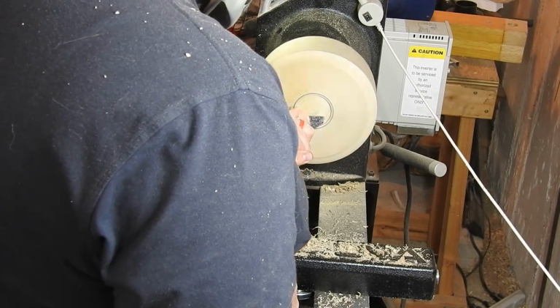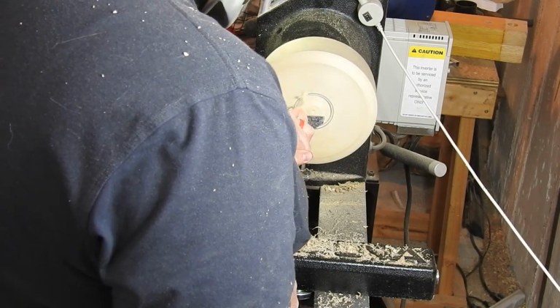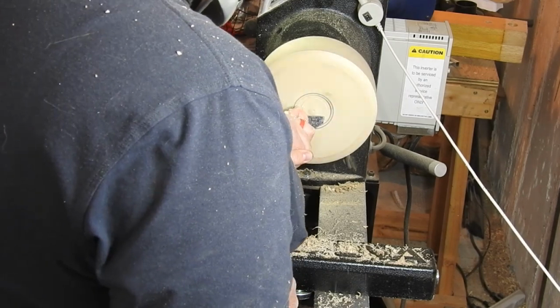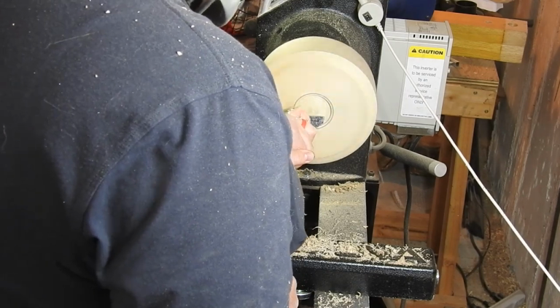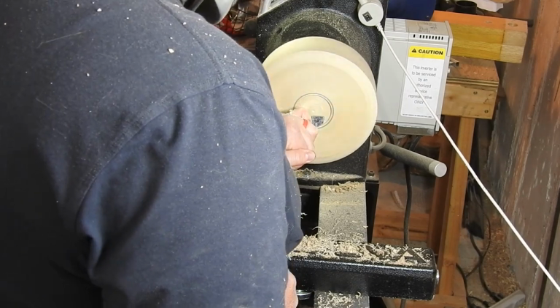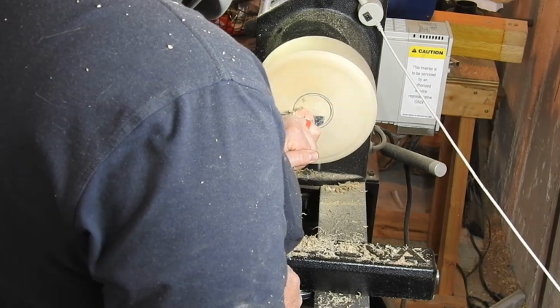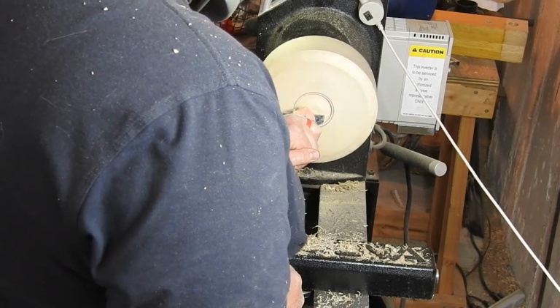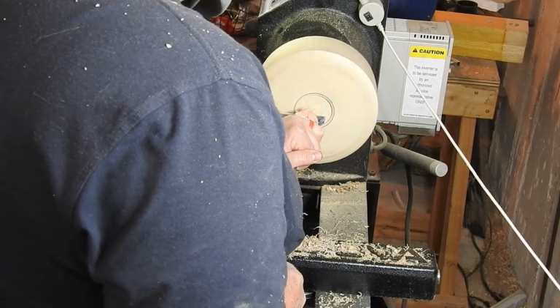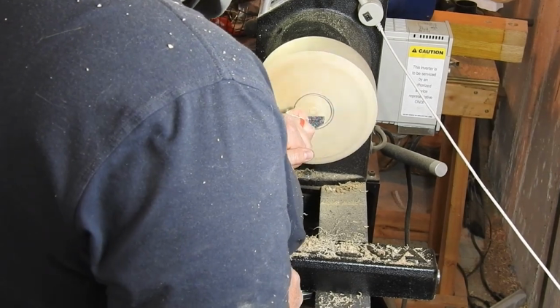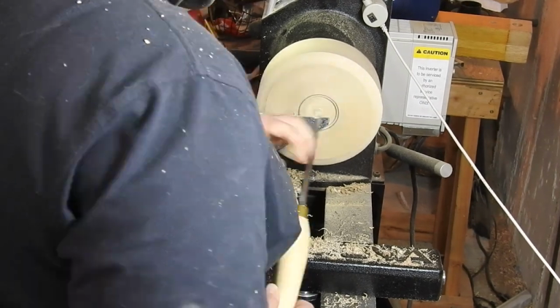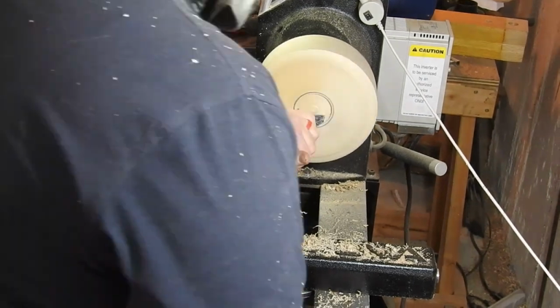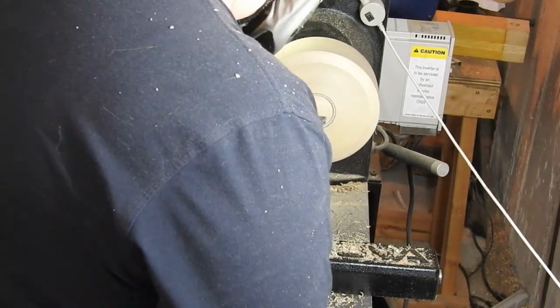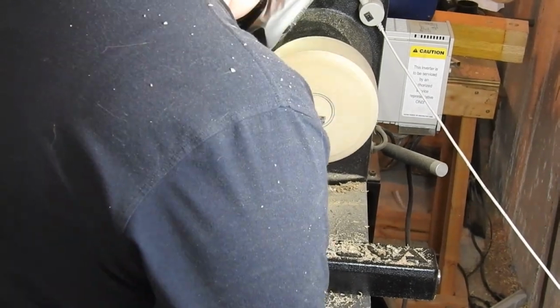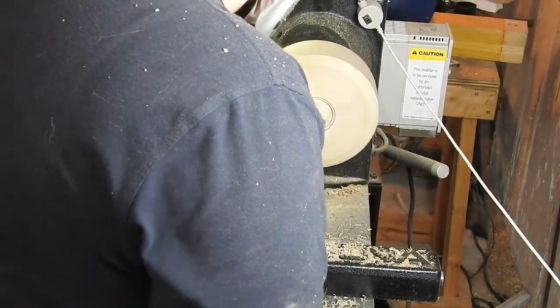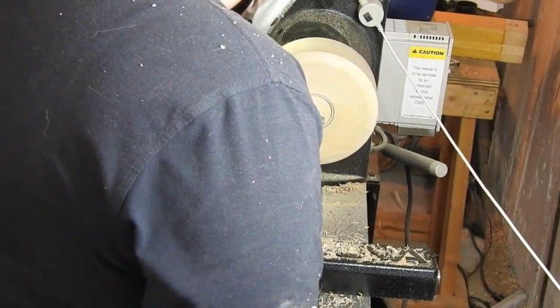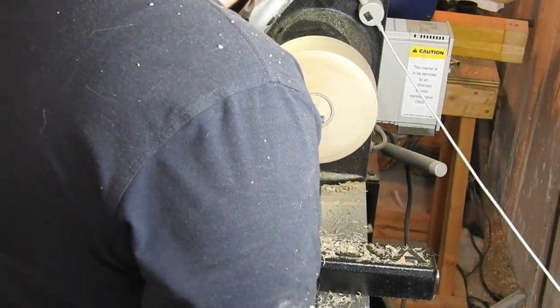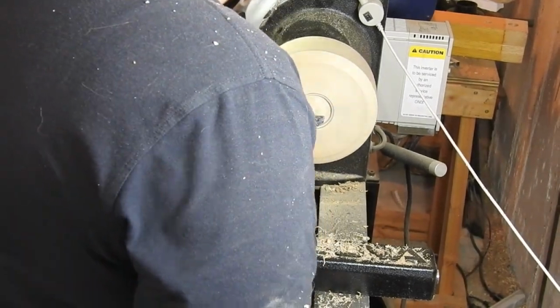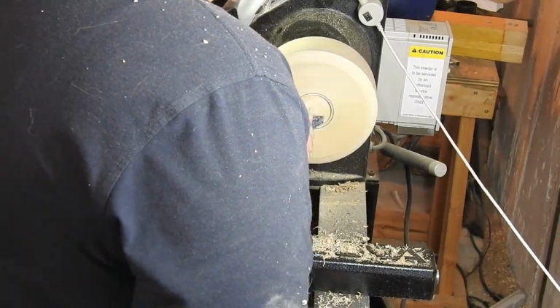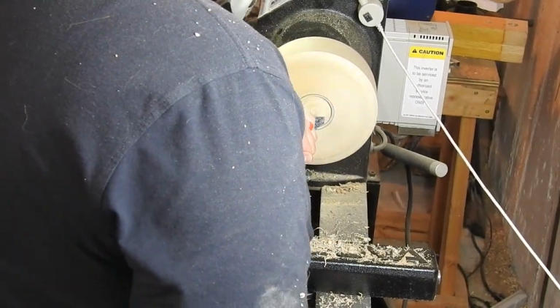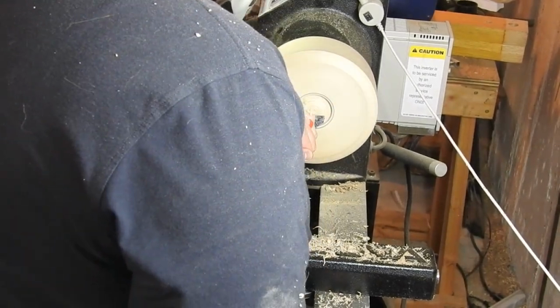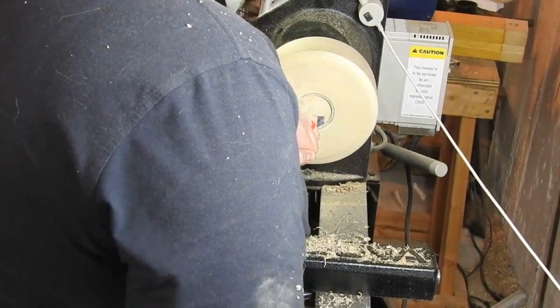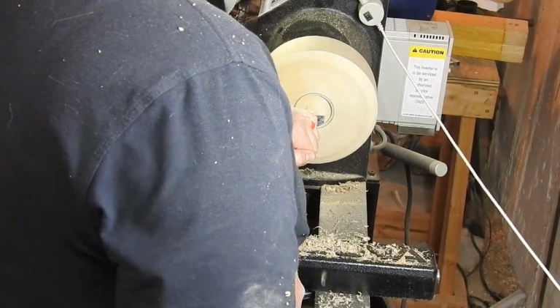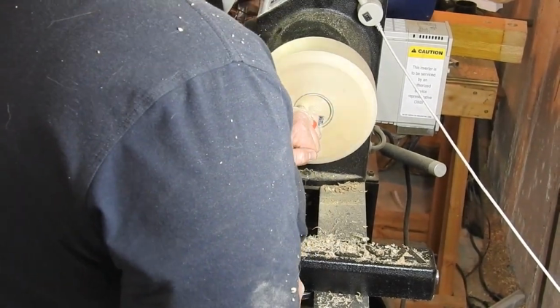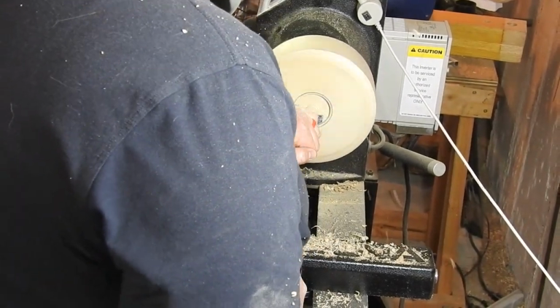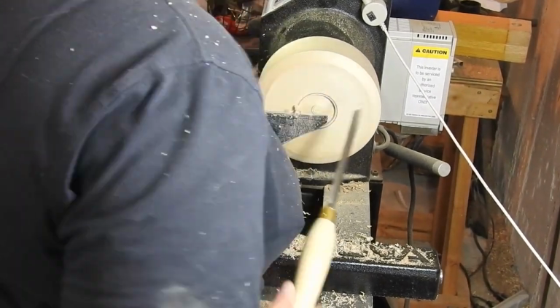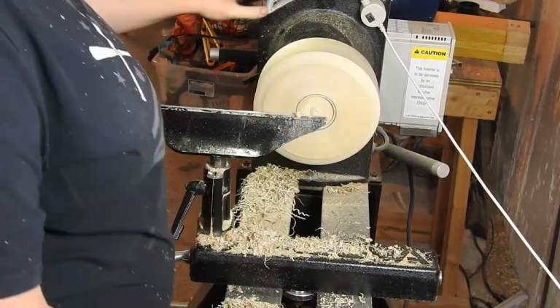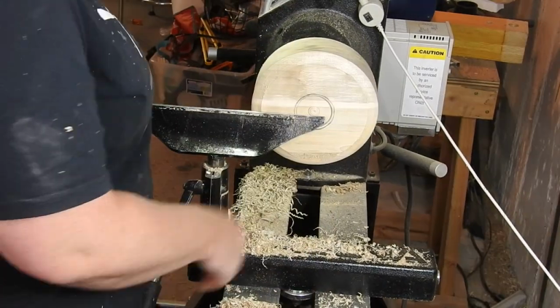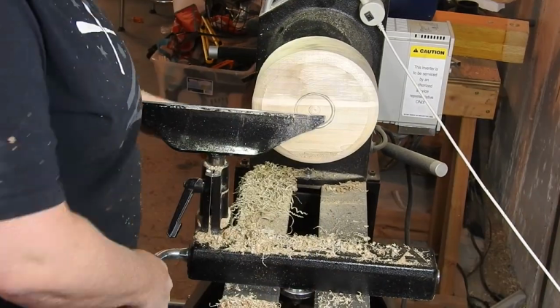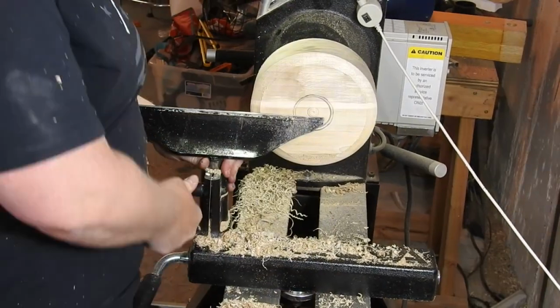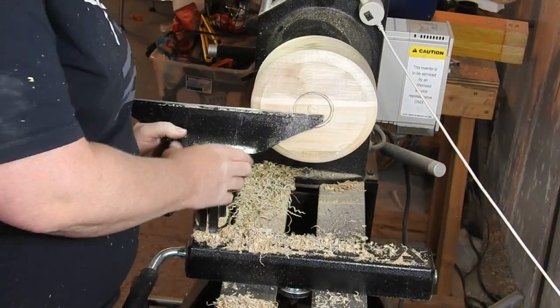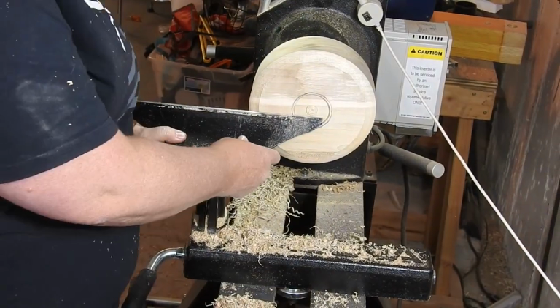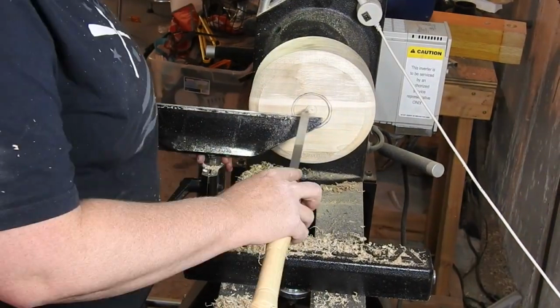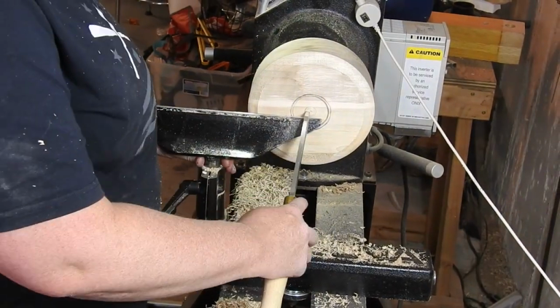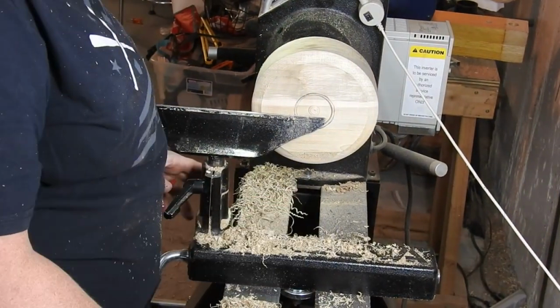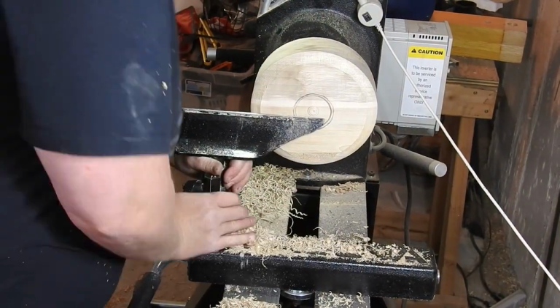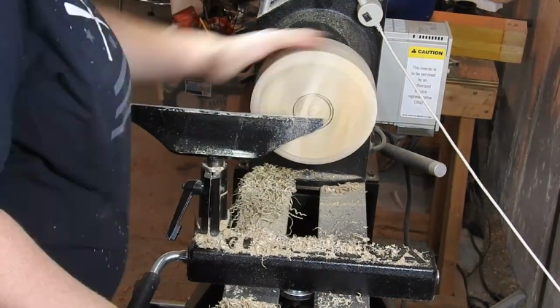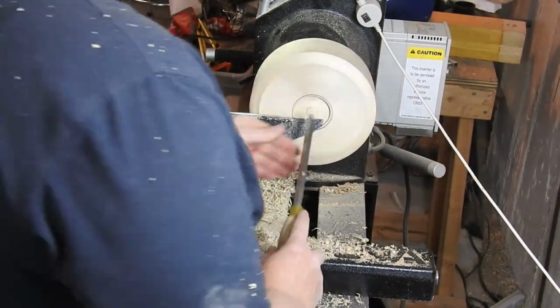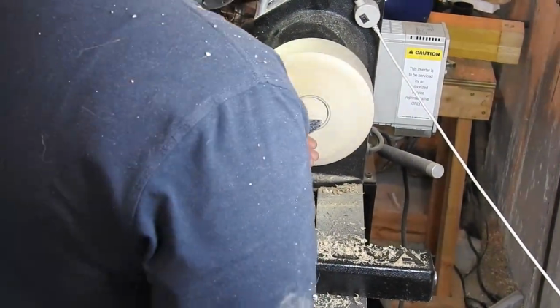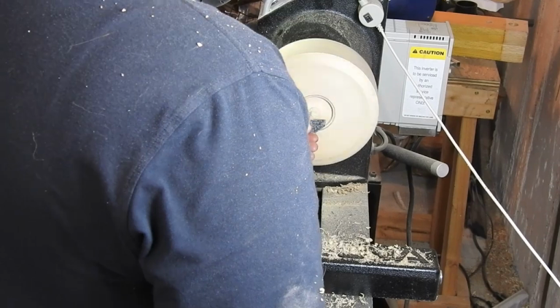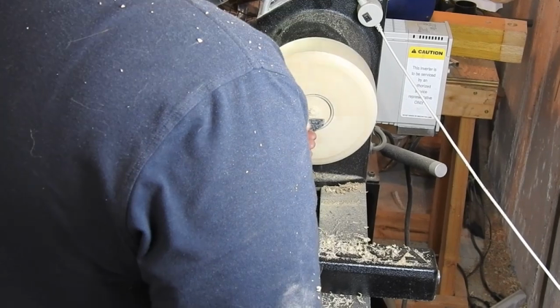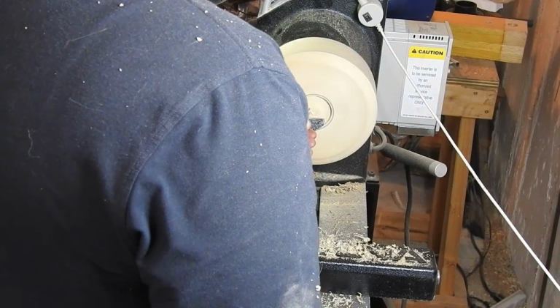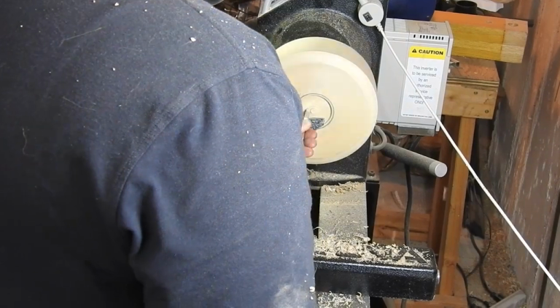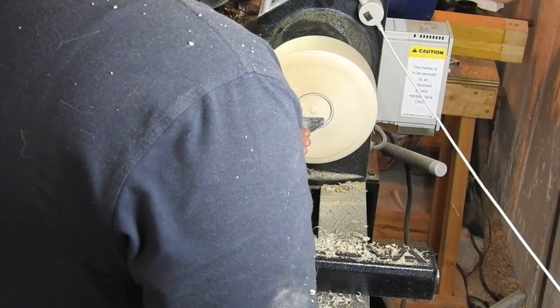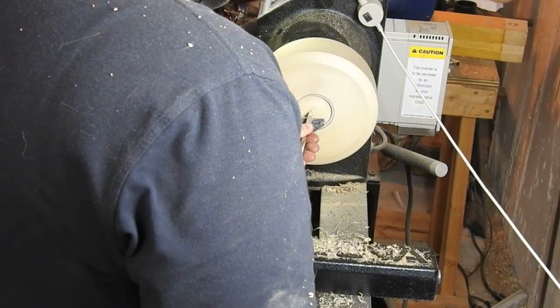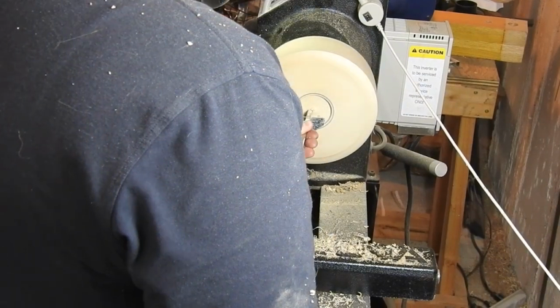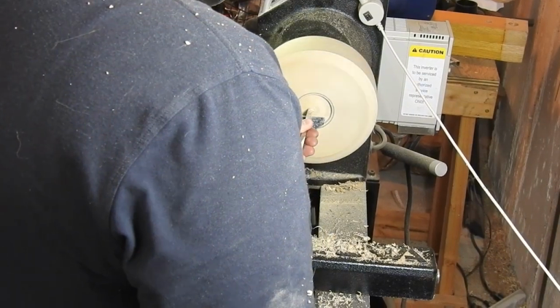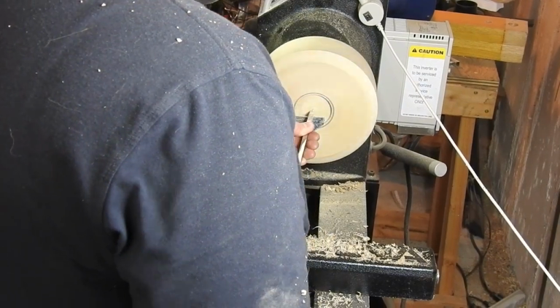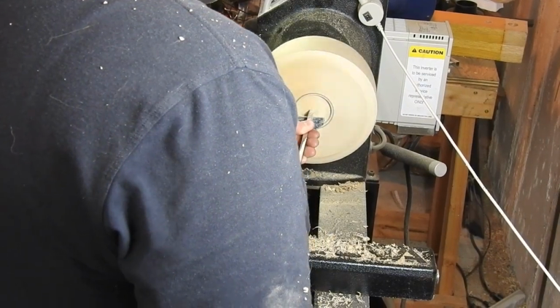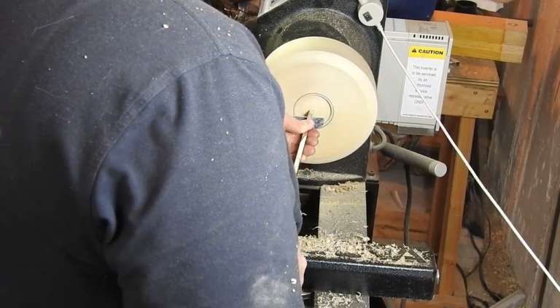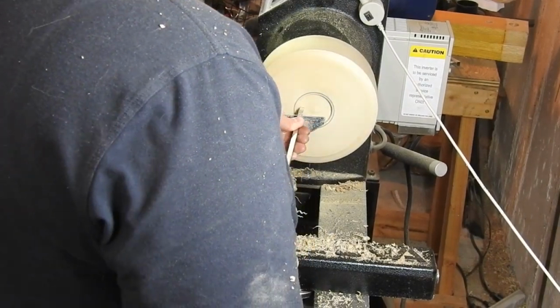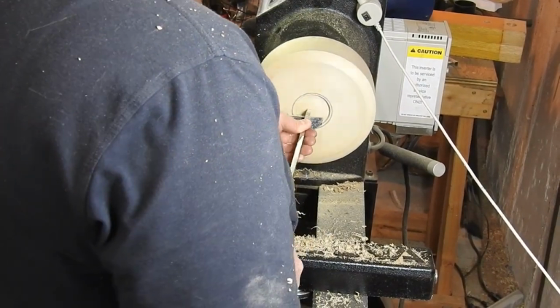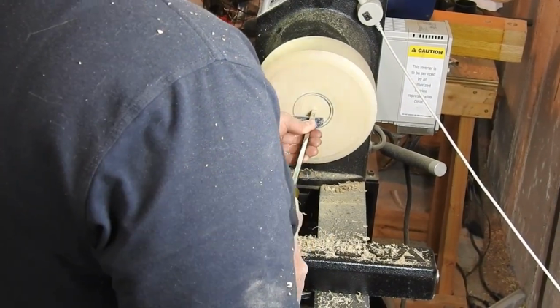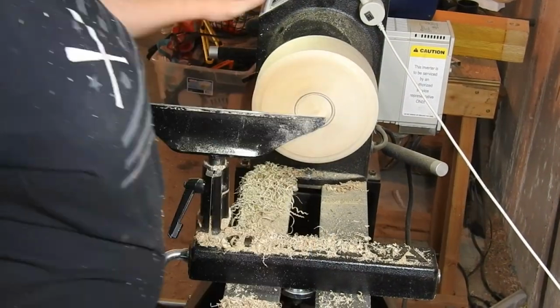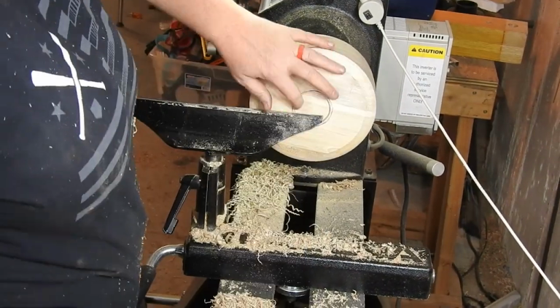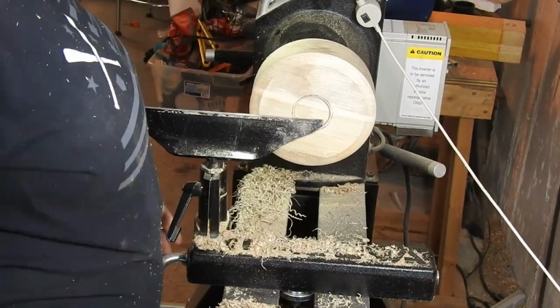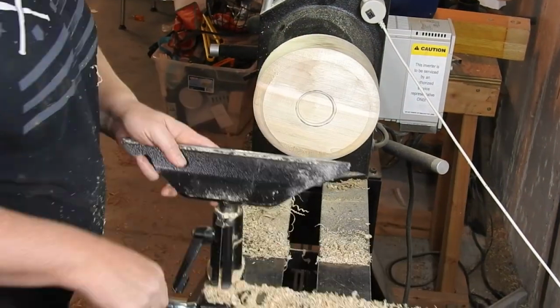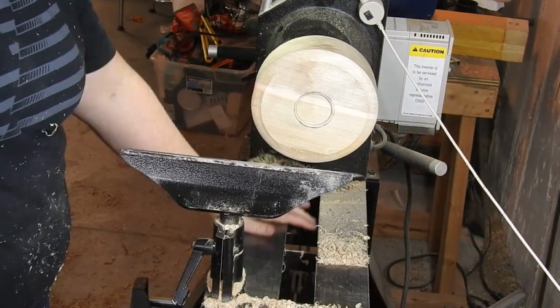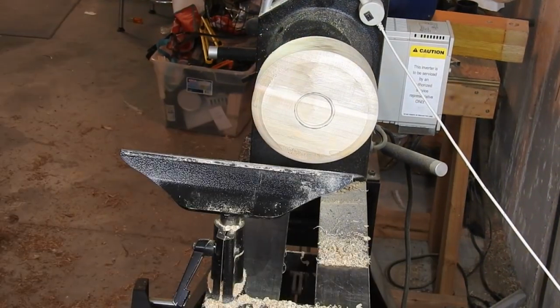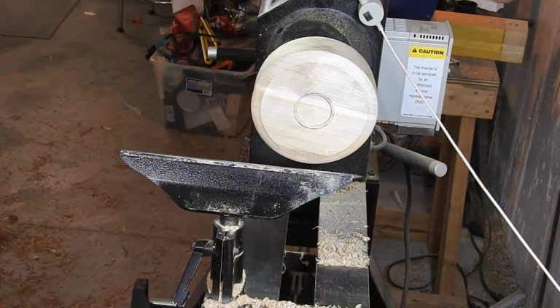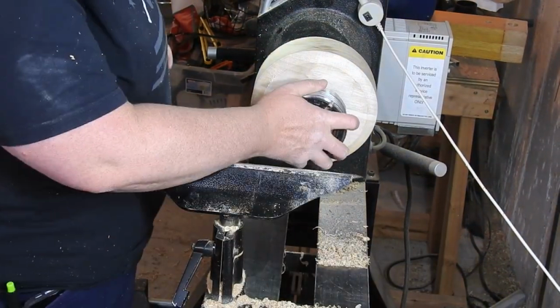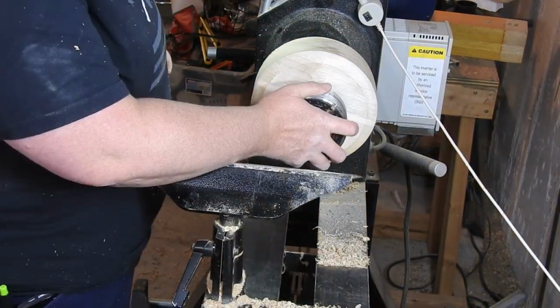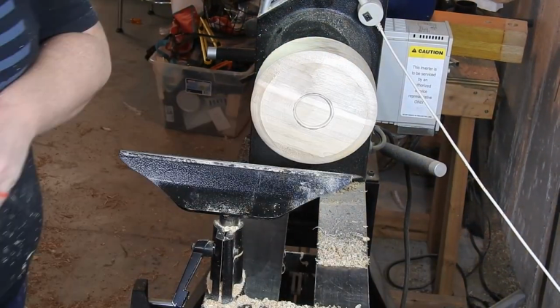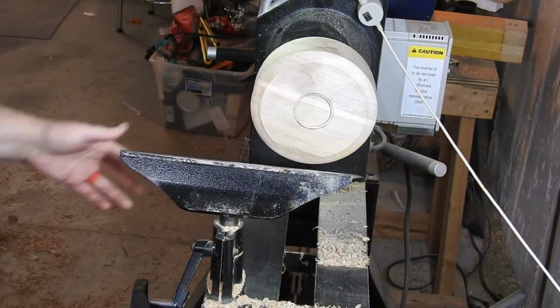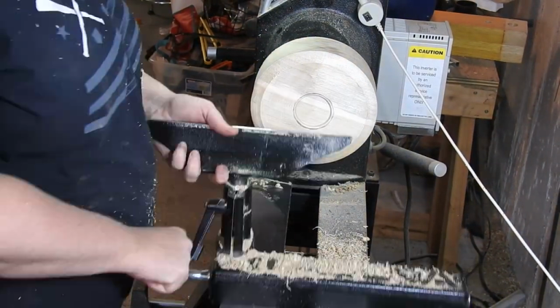Here you can see me using the parting tool as well as the Easy Wood Tools Hollower to make the mortise.